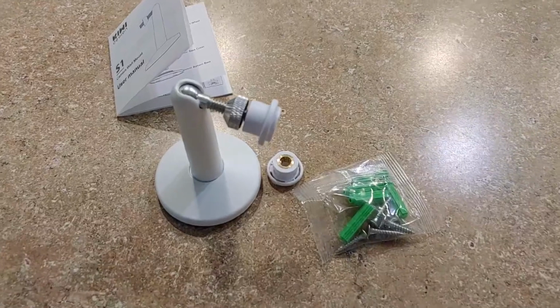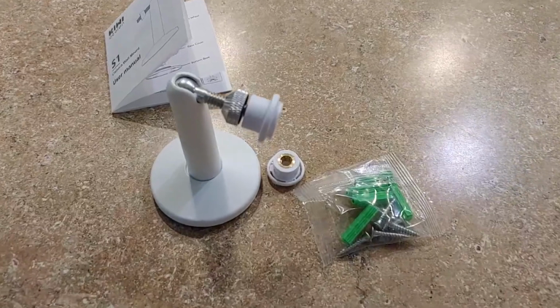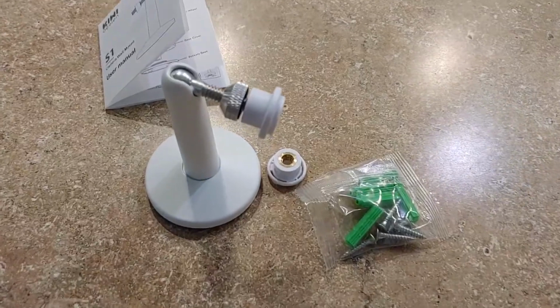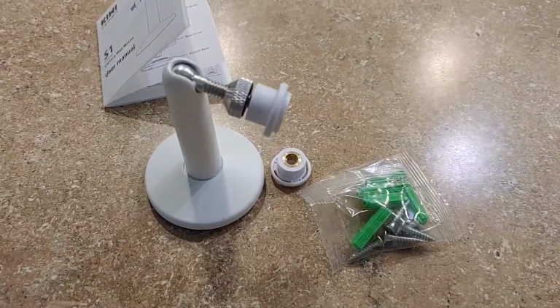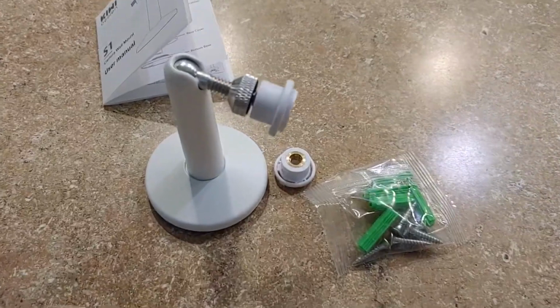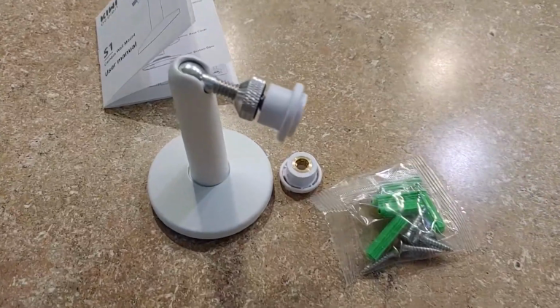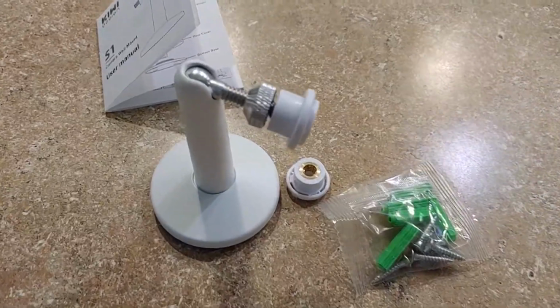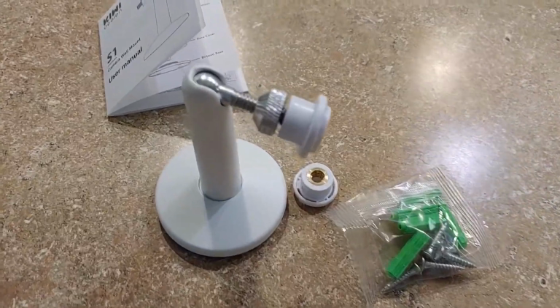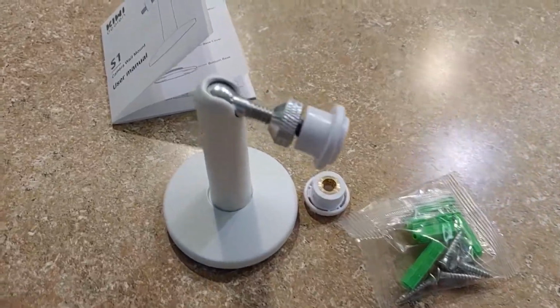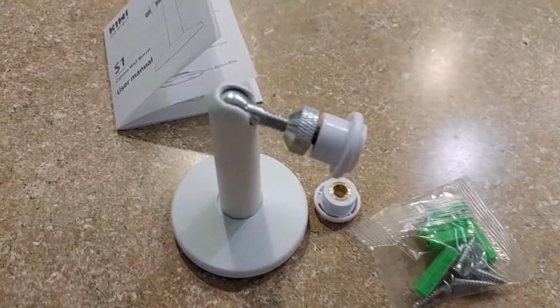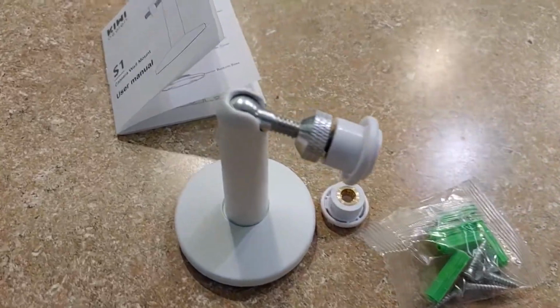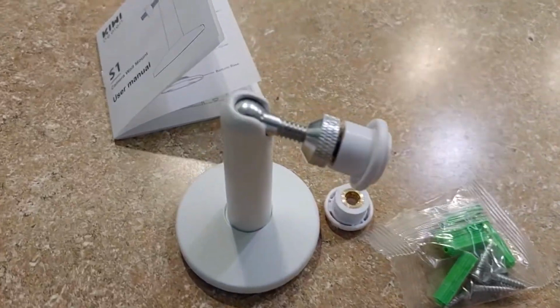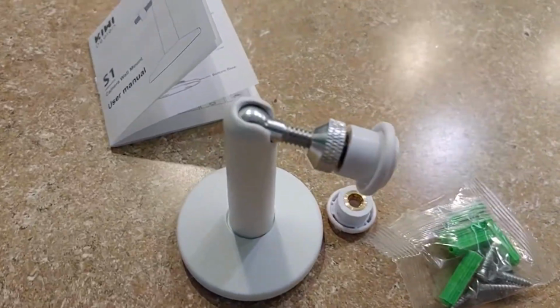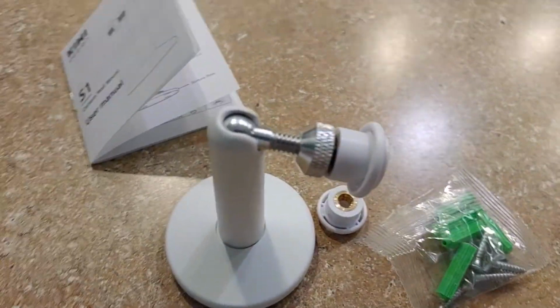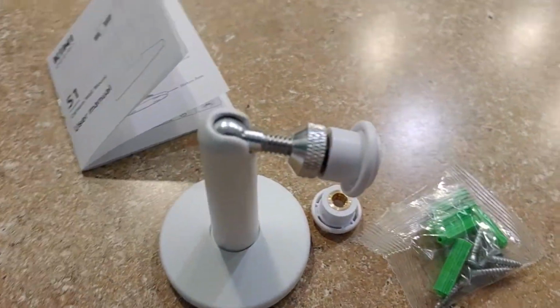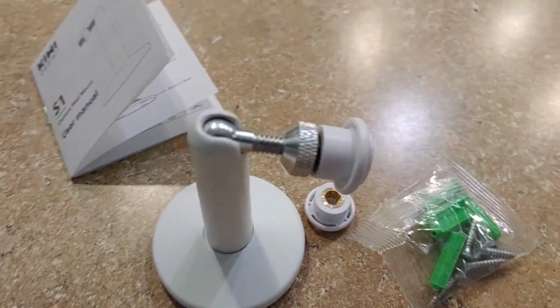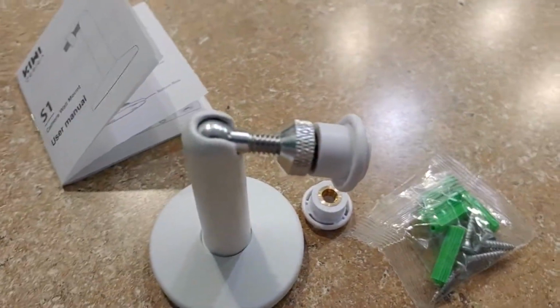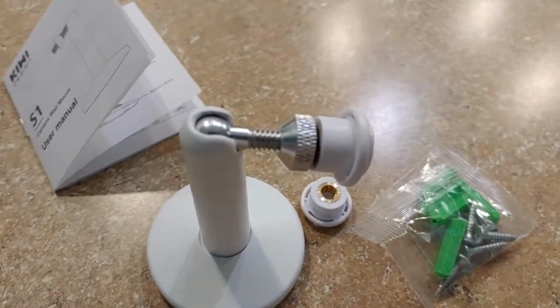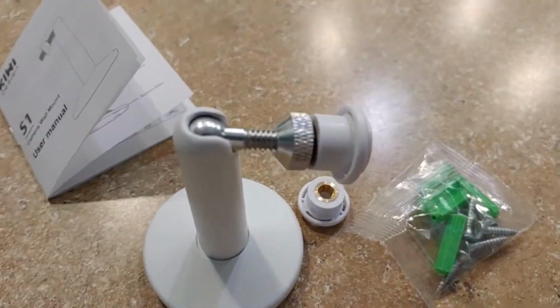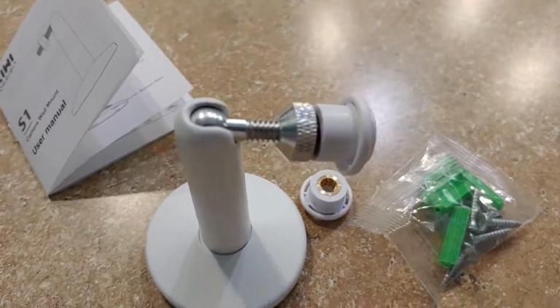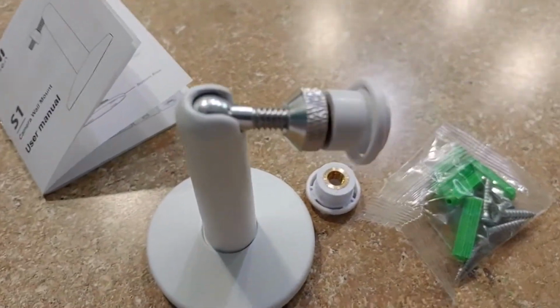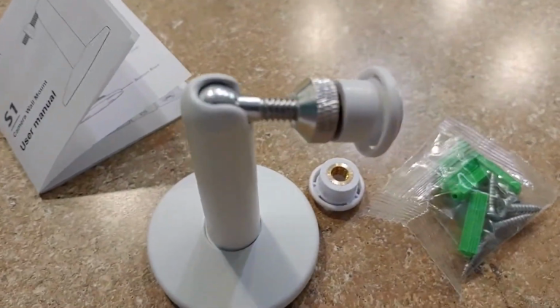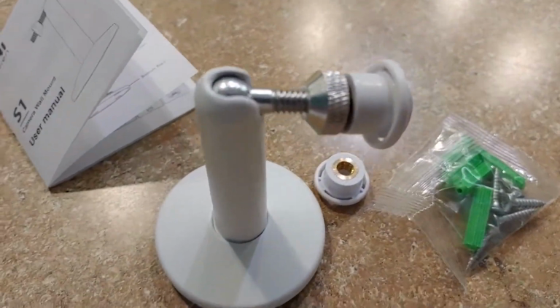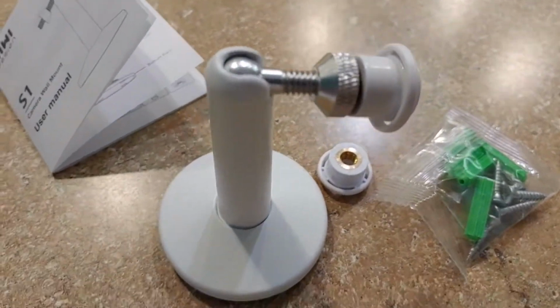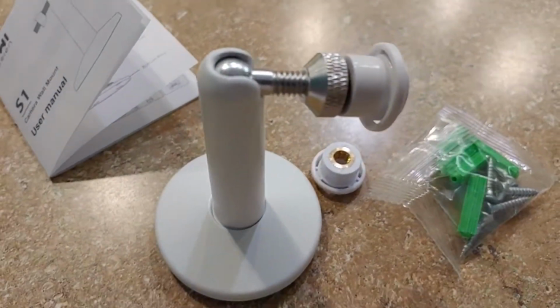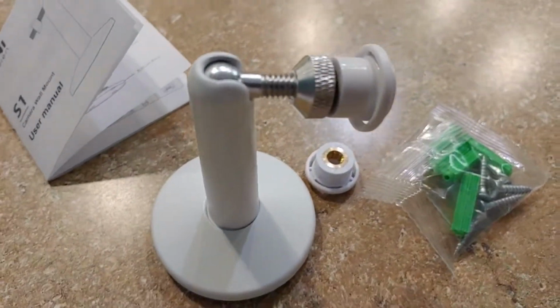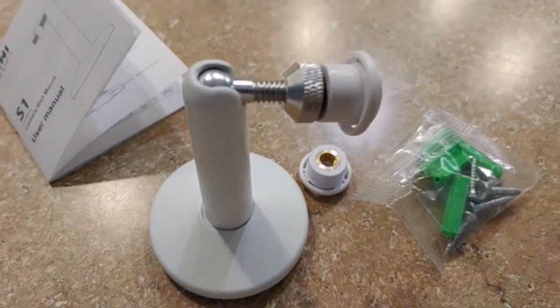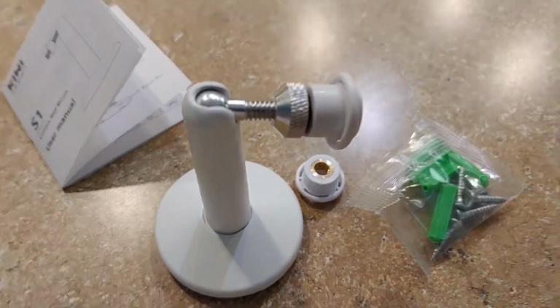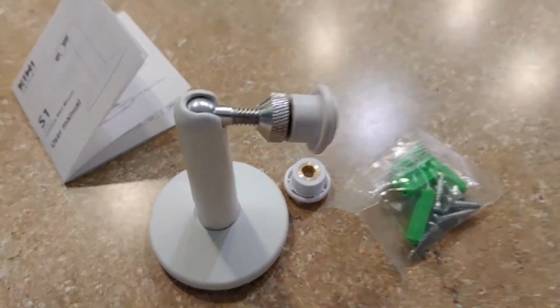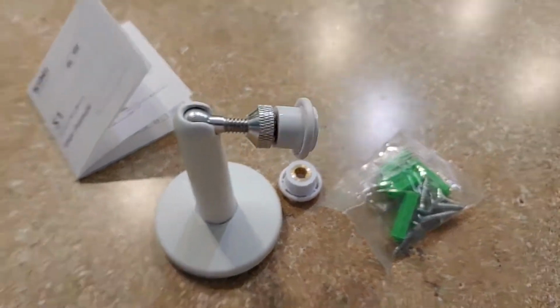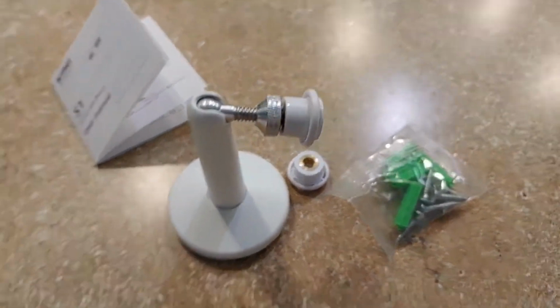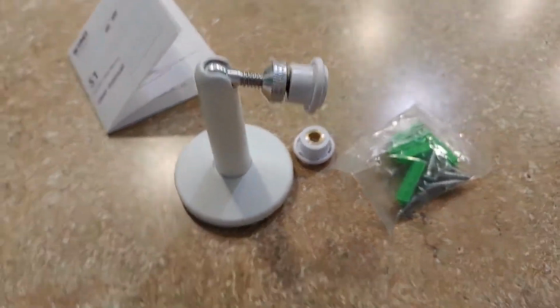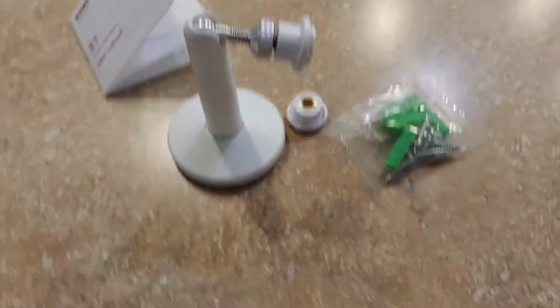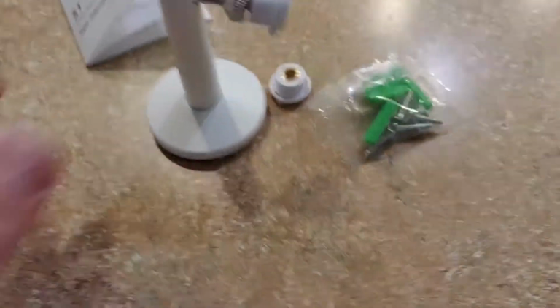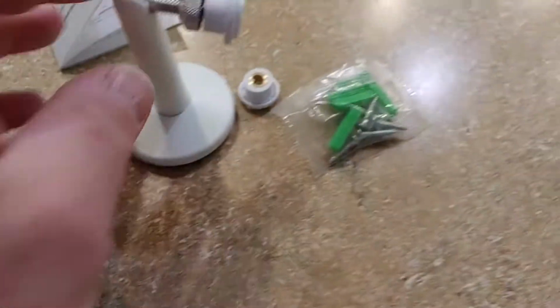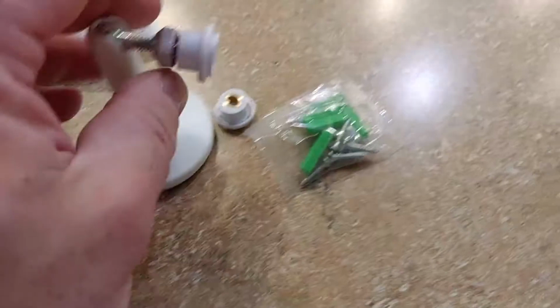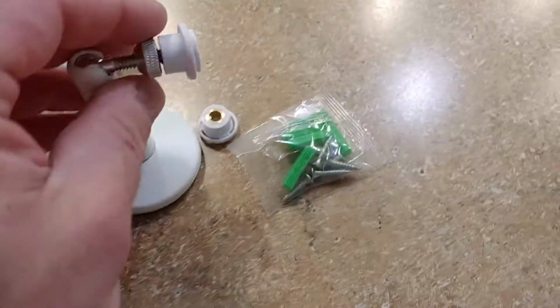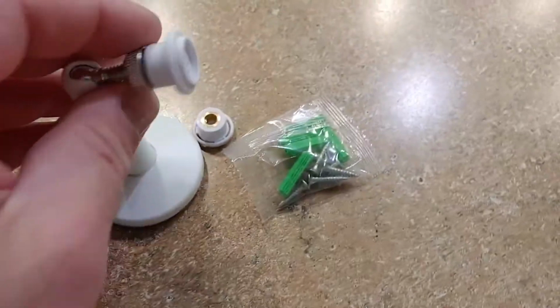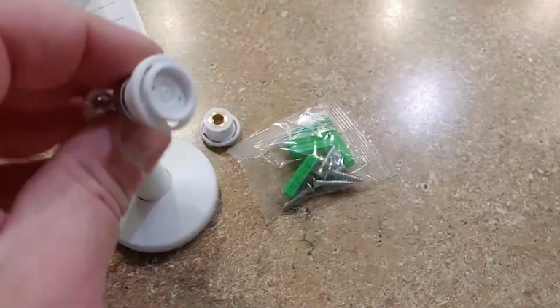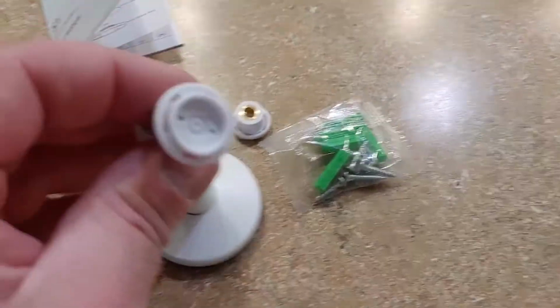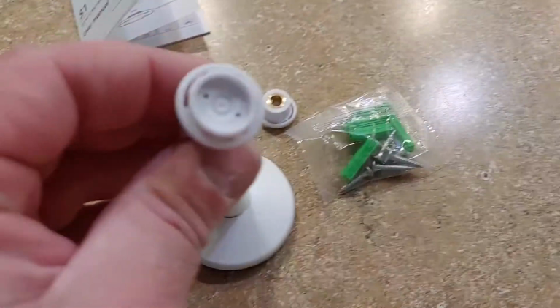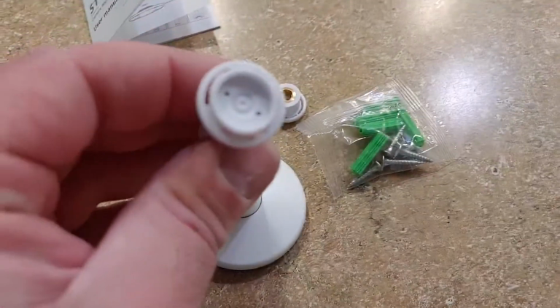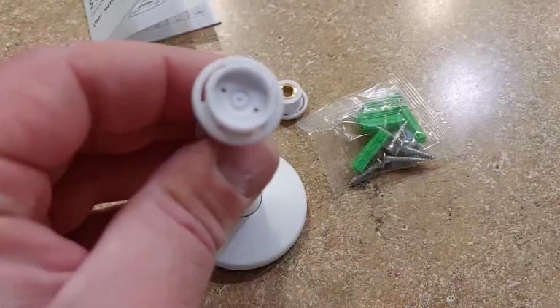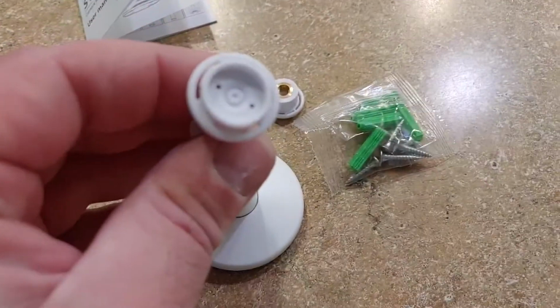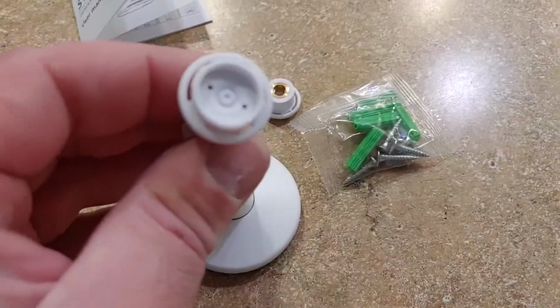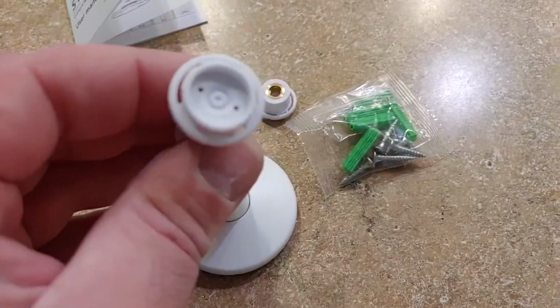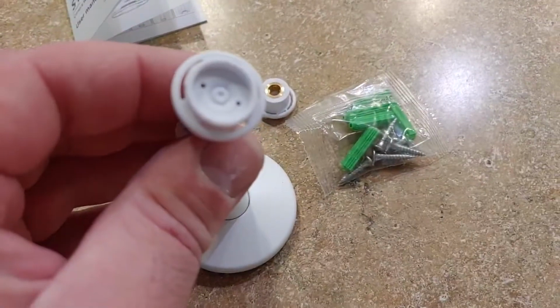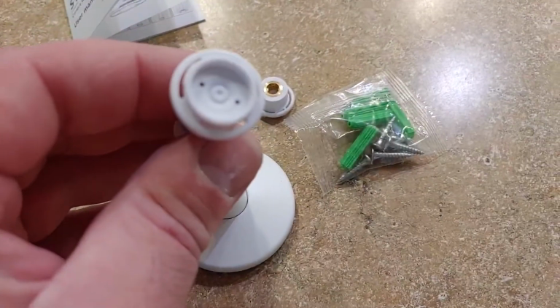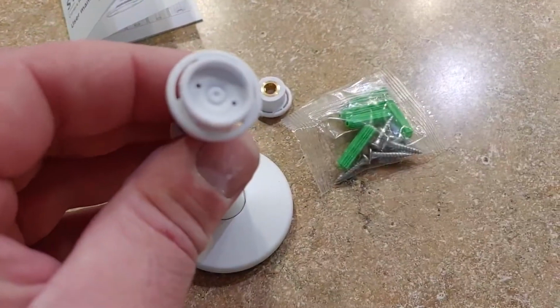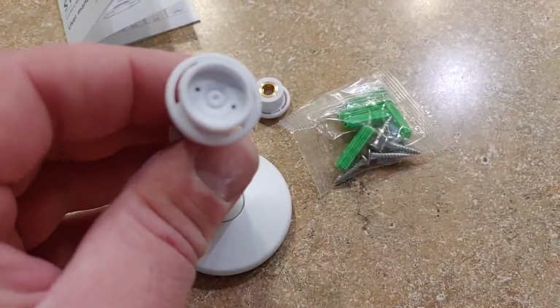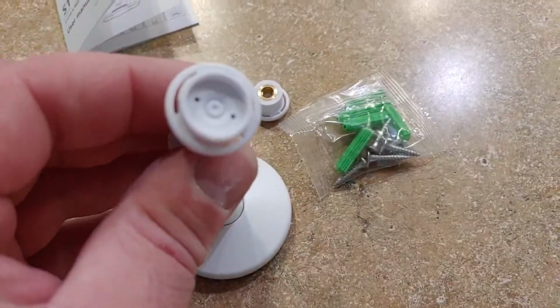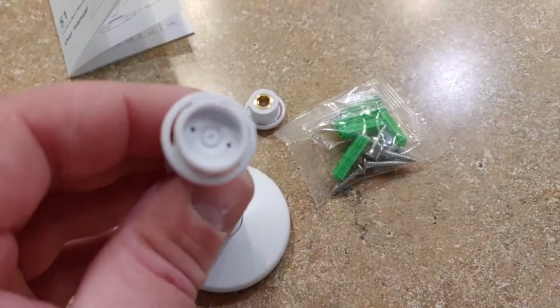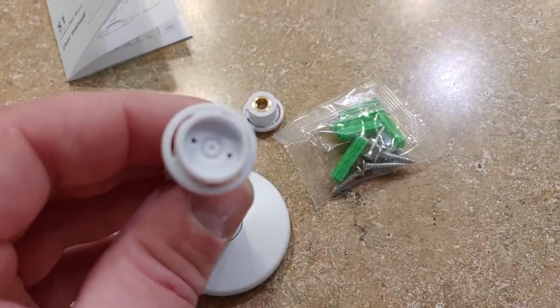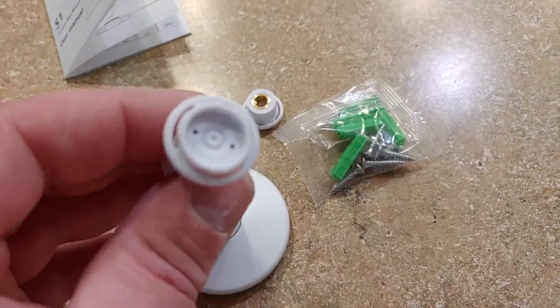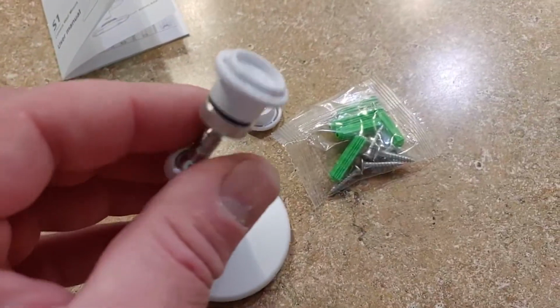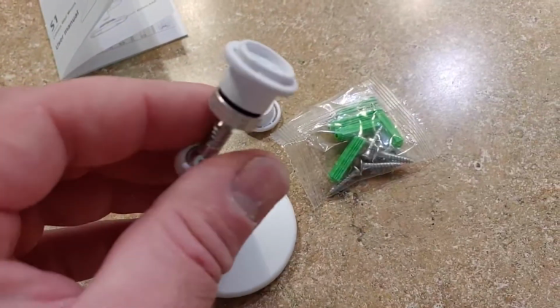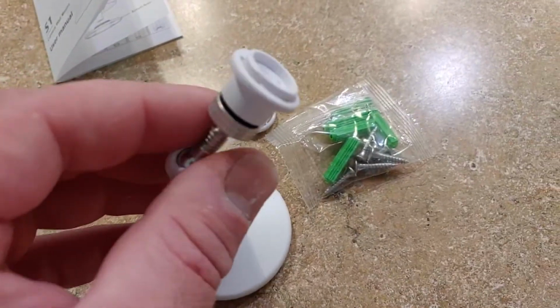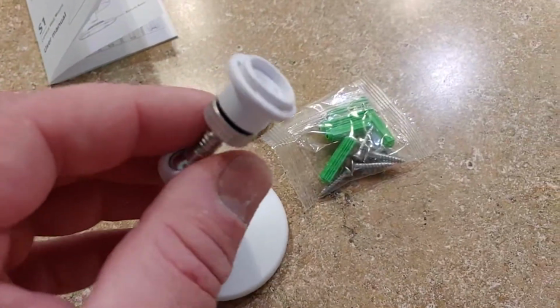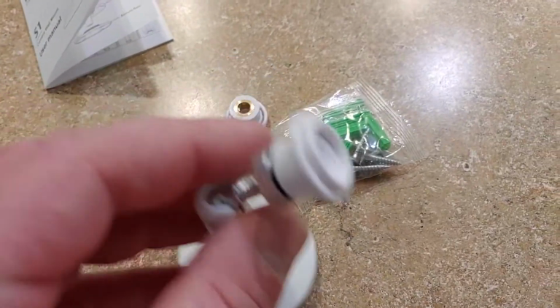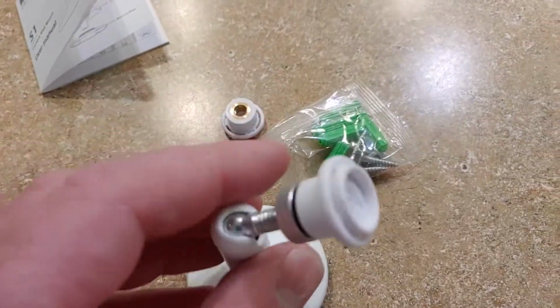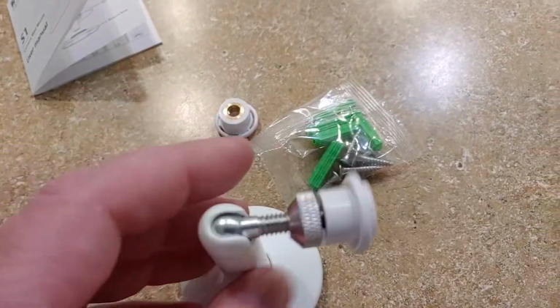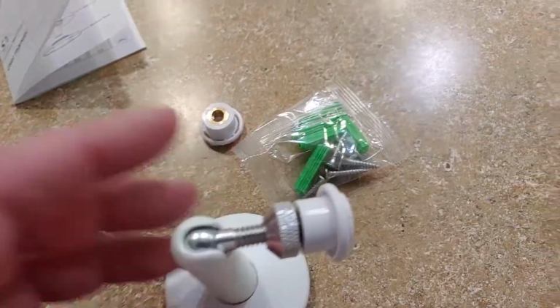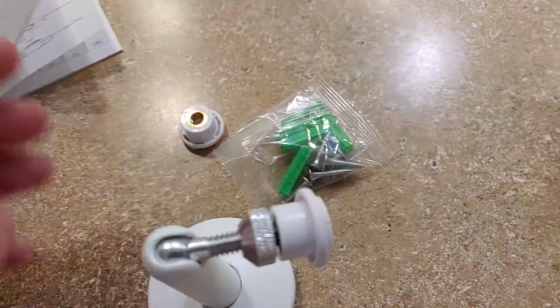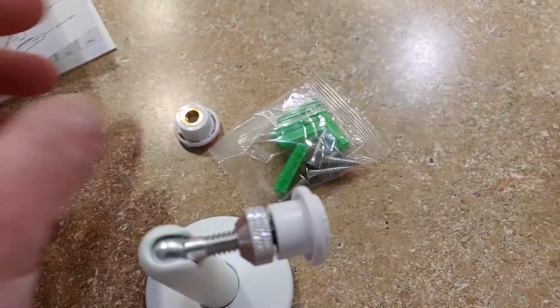Hey, what's up guys? It's a pretty nice little camera mount here. This is pretty cool. It's kind of a little universal mount system here.